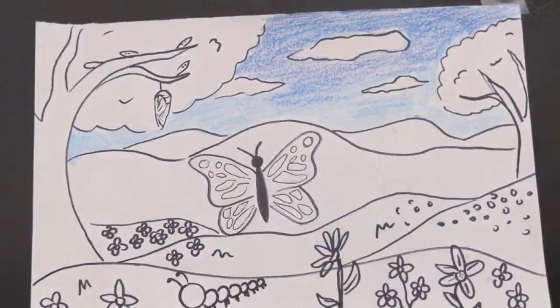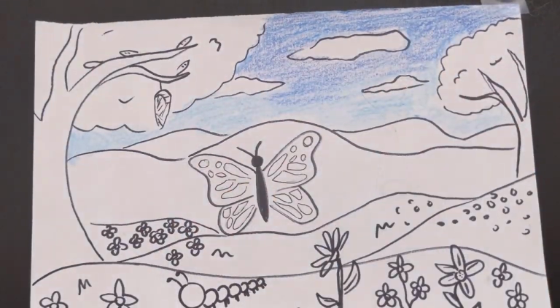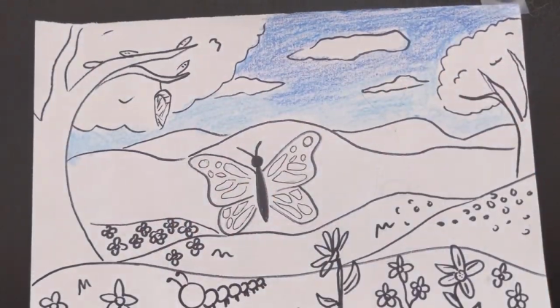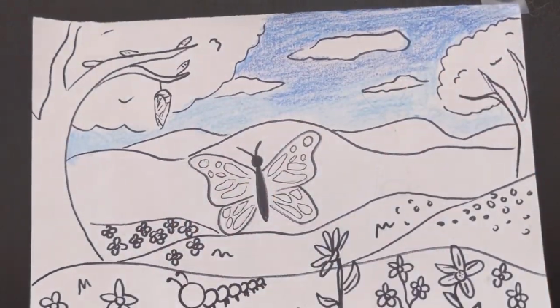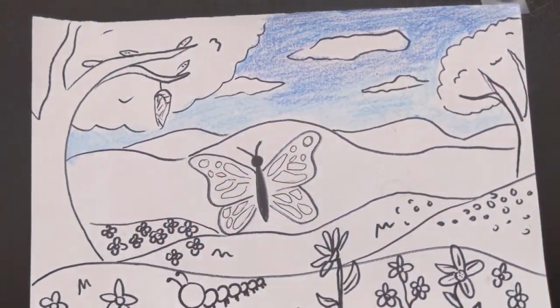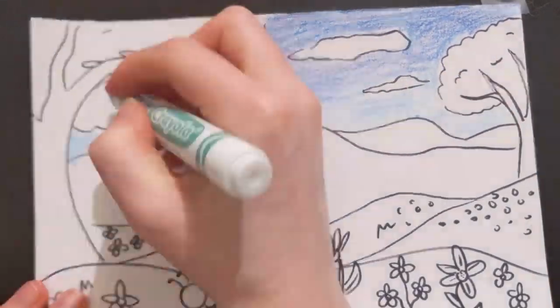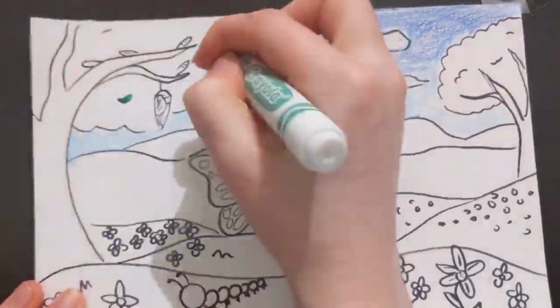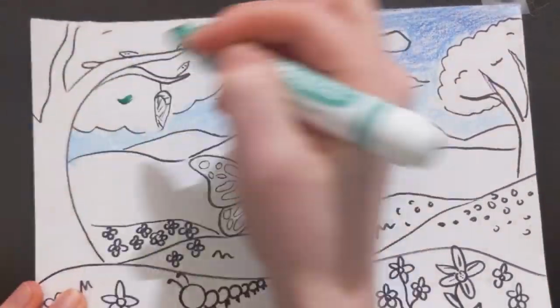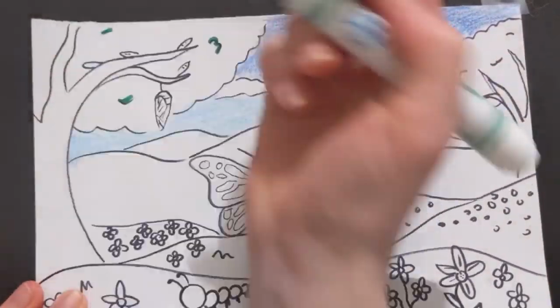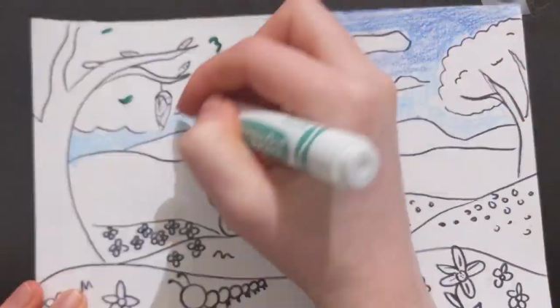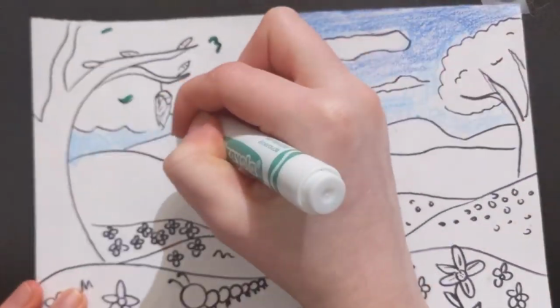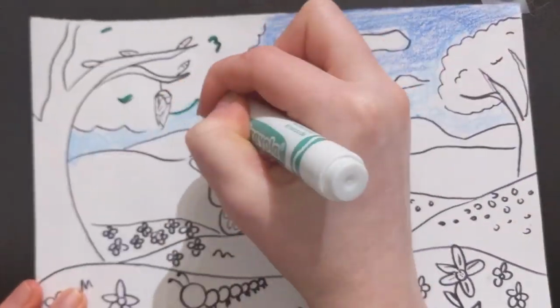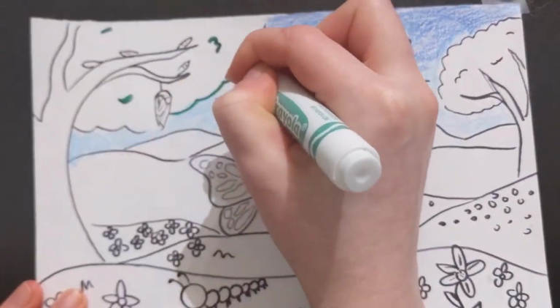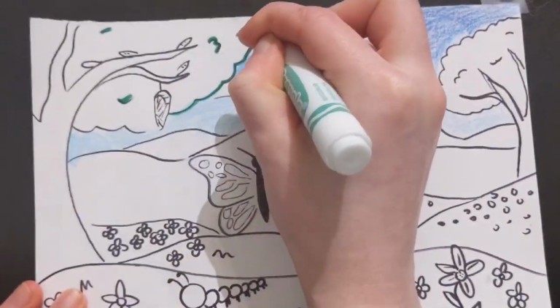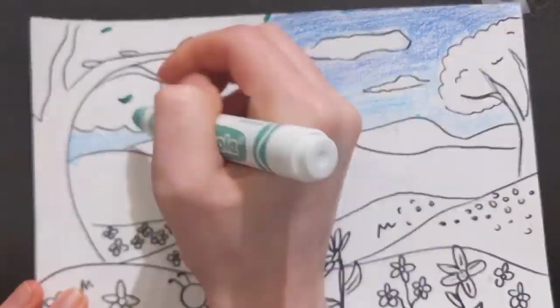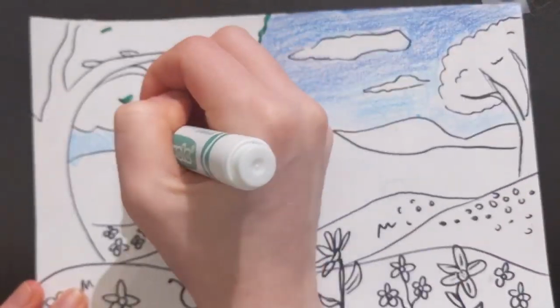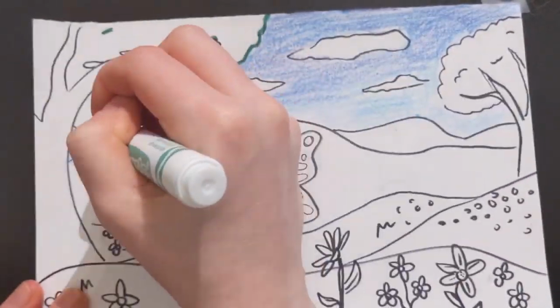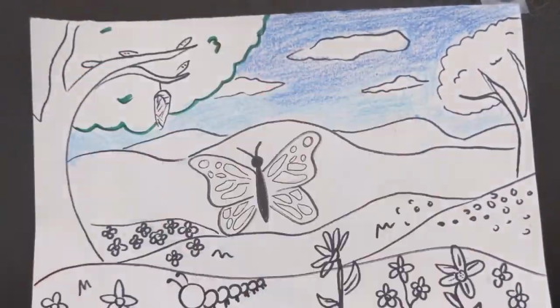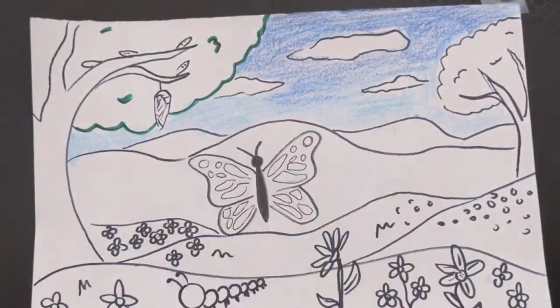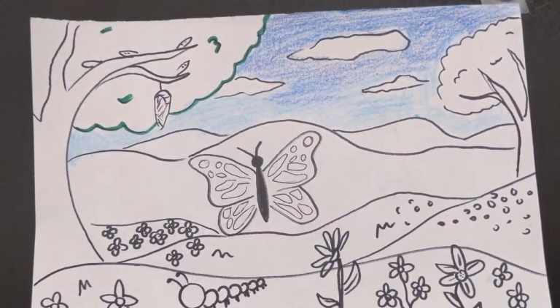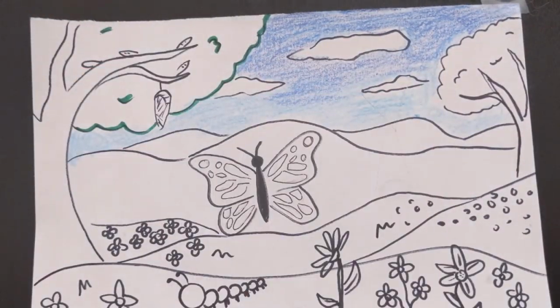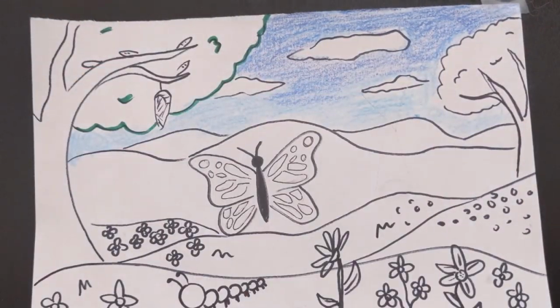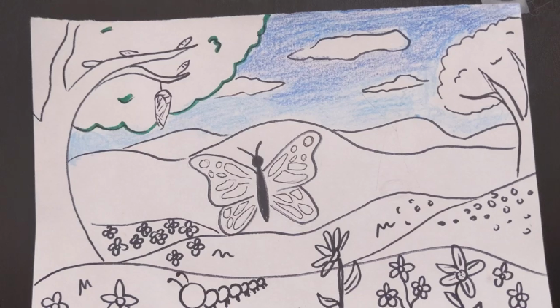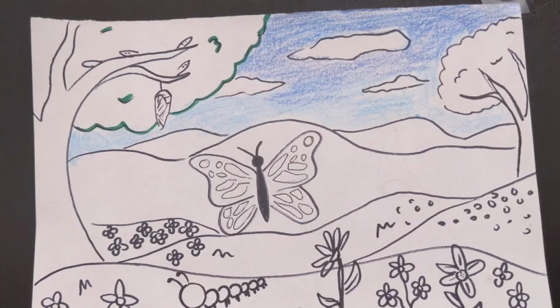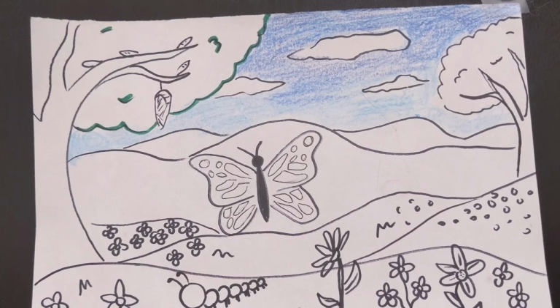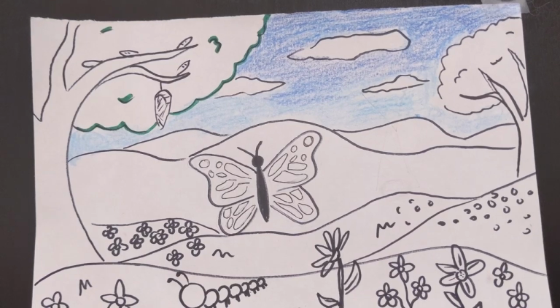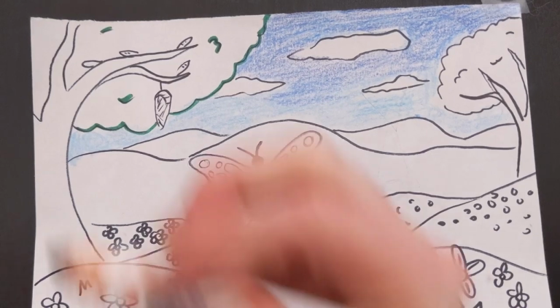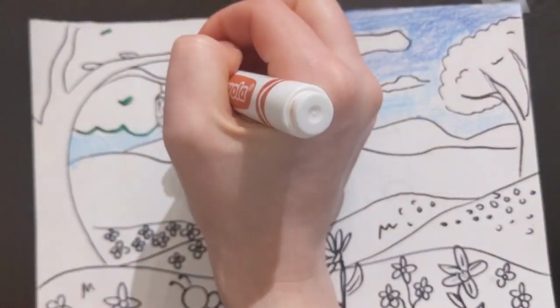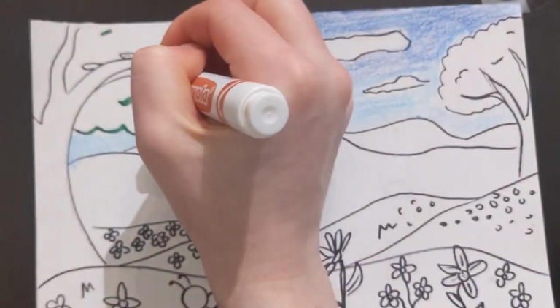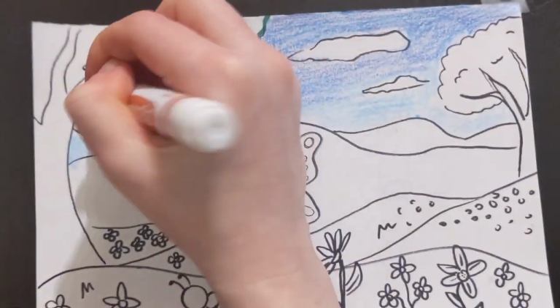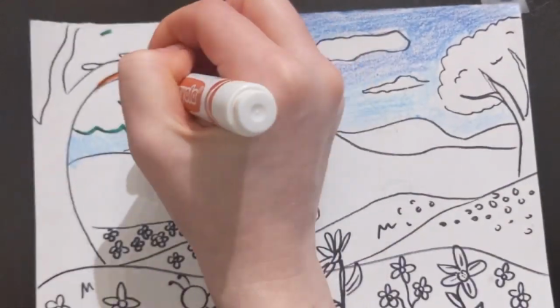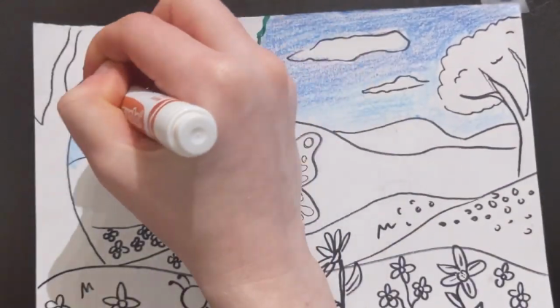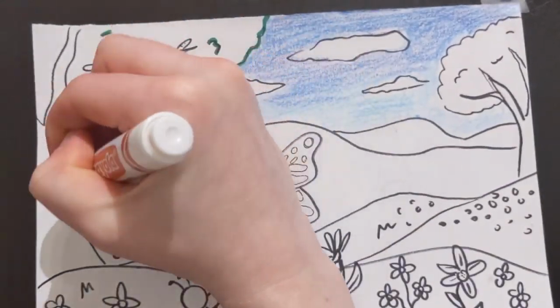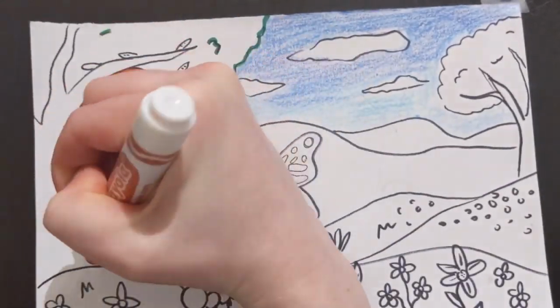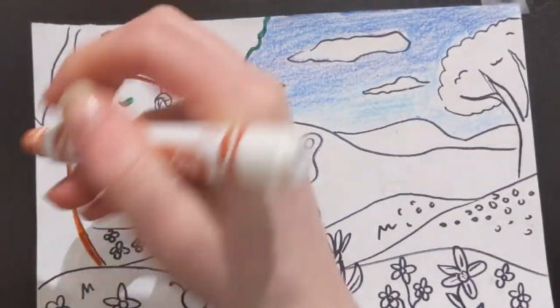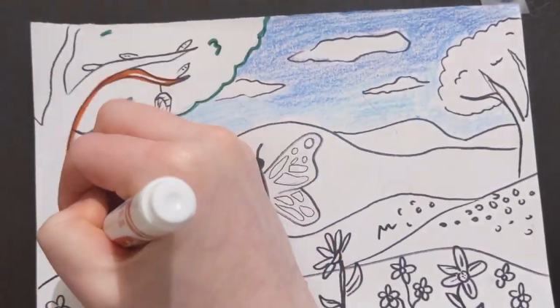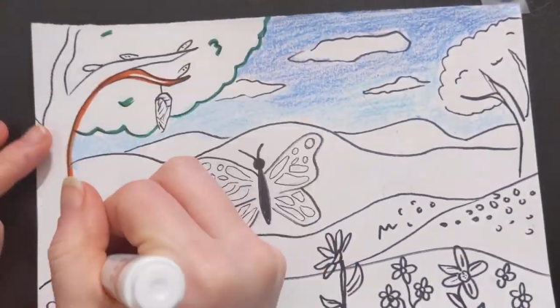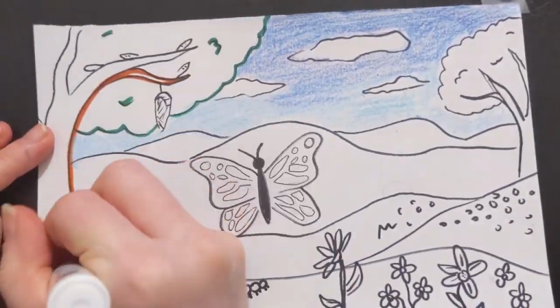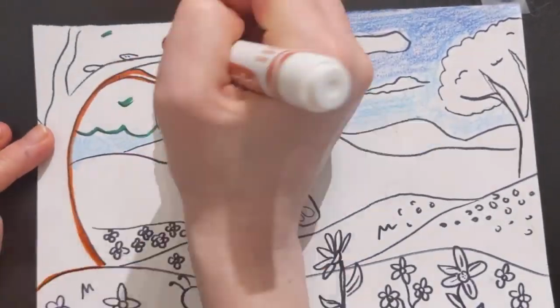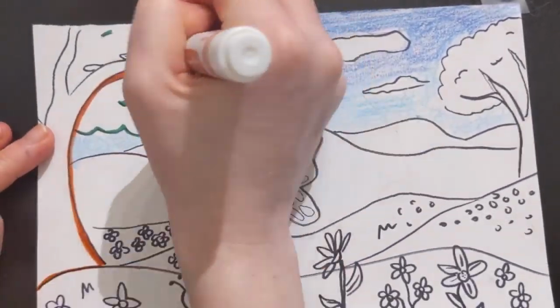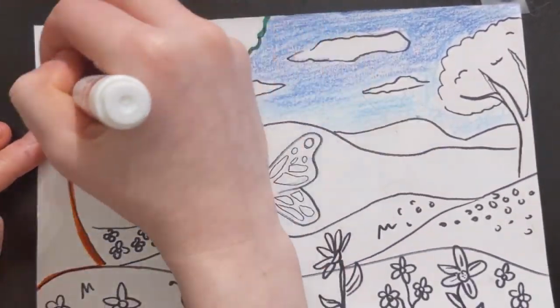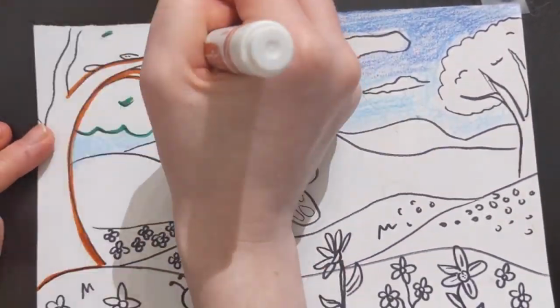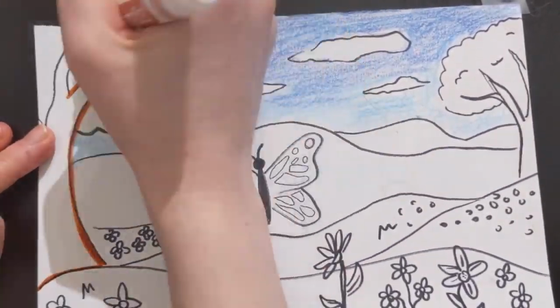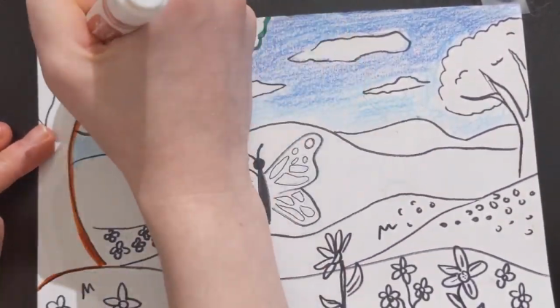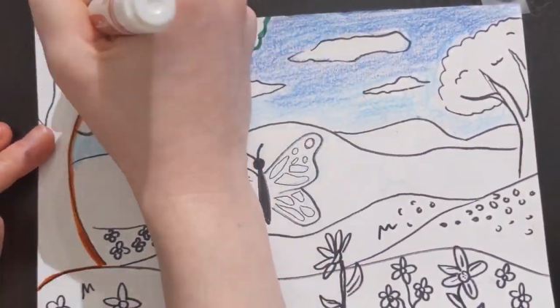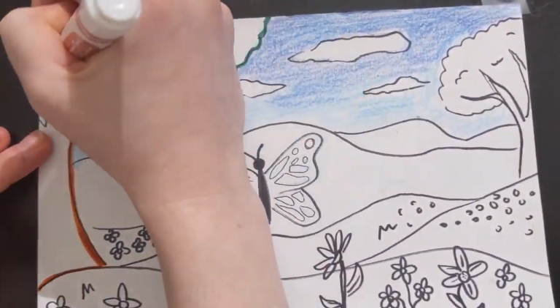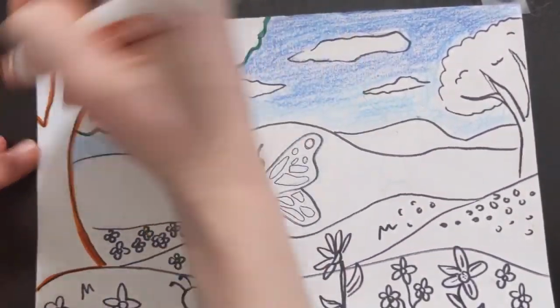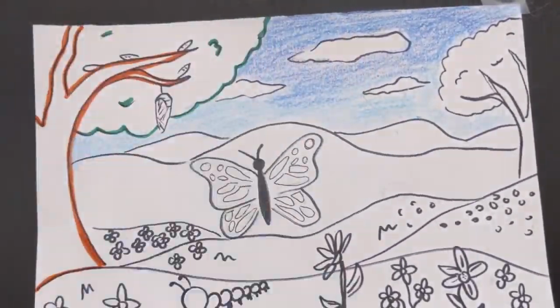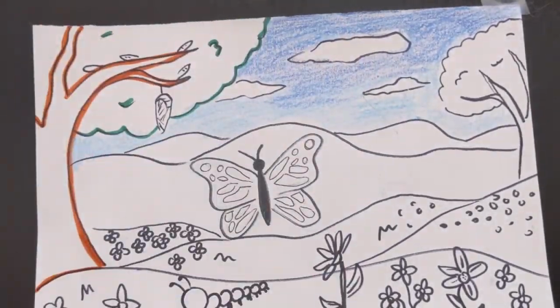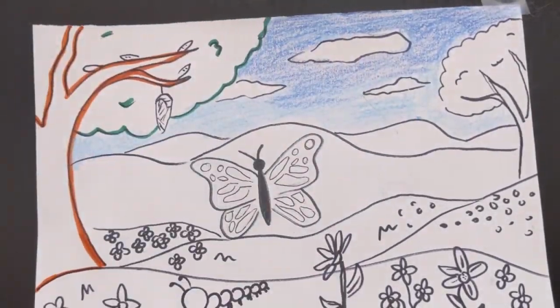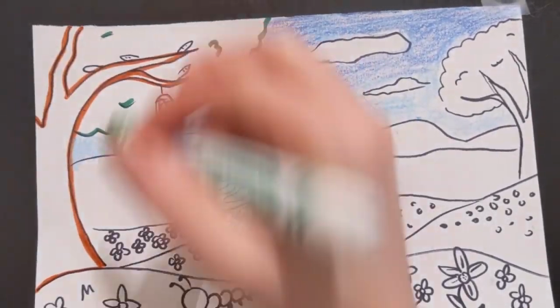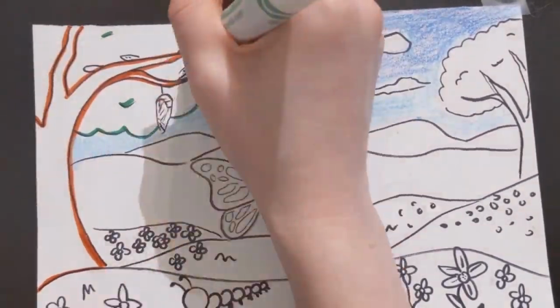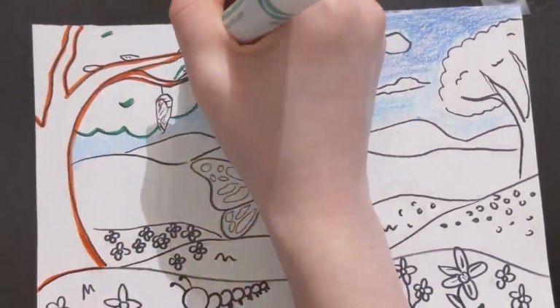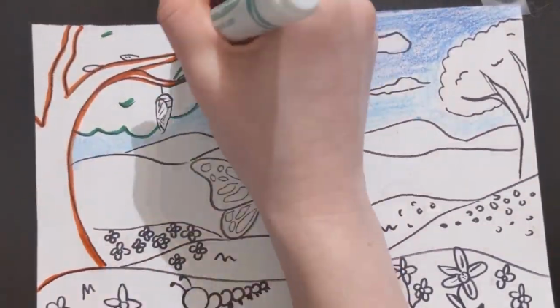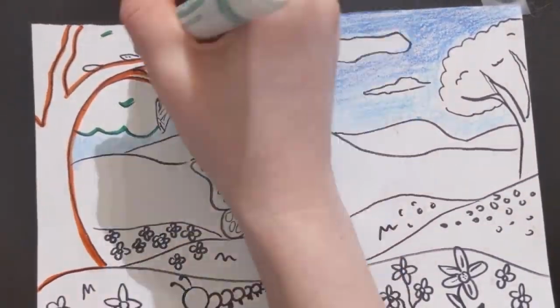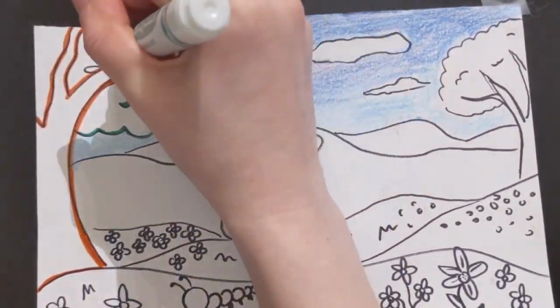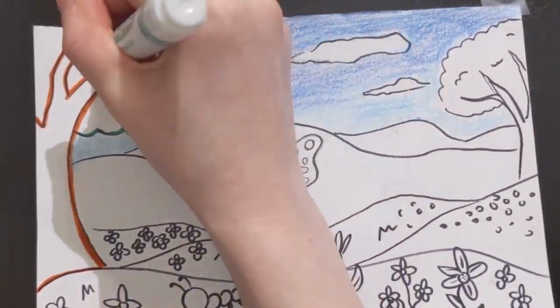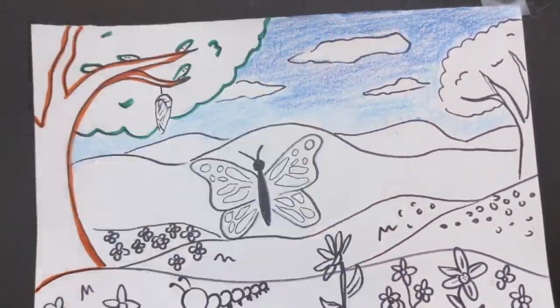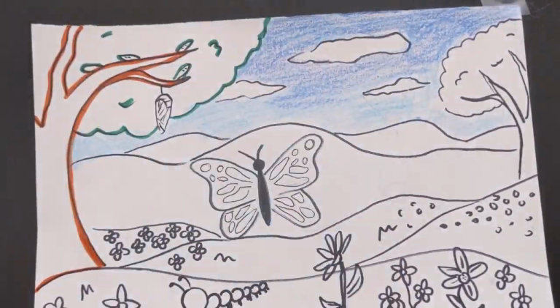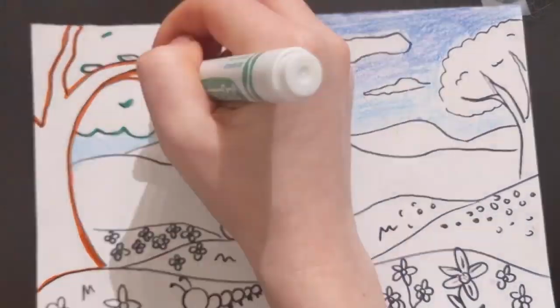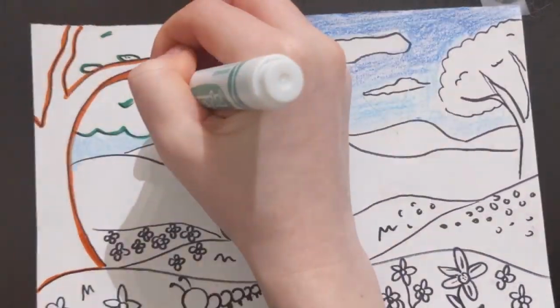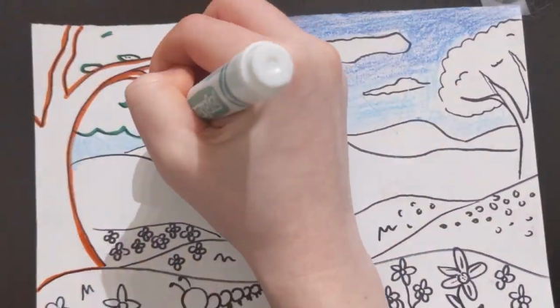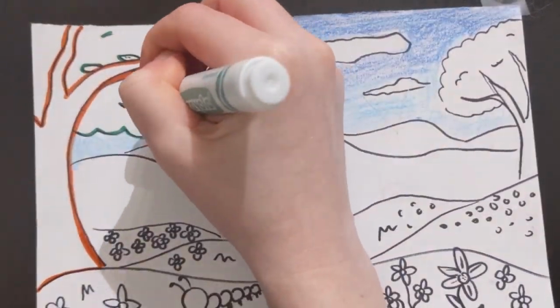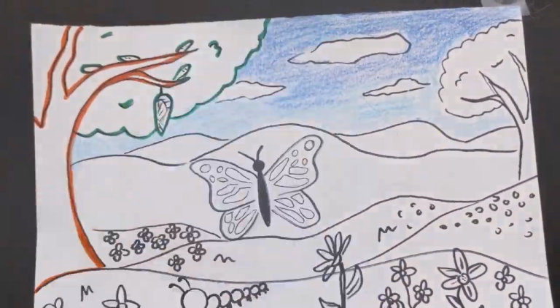For the trees, I am going over my lines with color markers before filling in the areas with crayons.